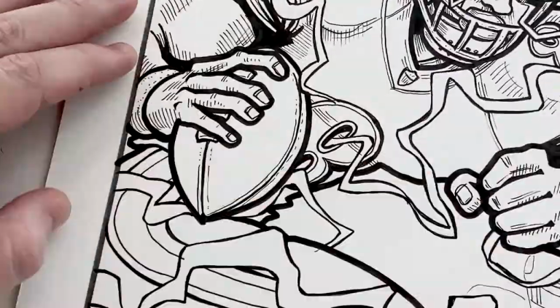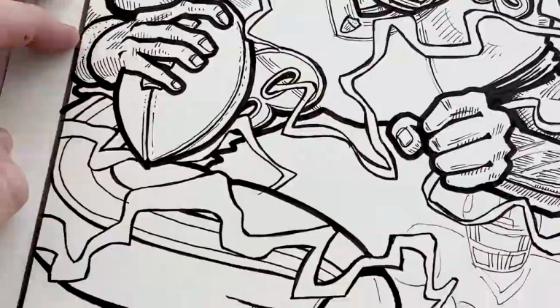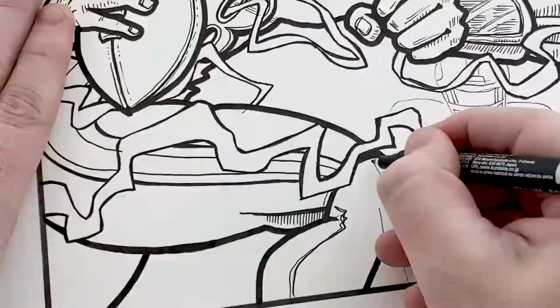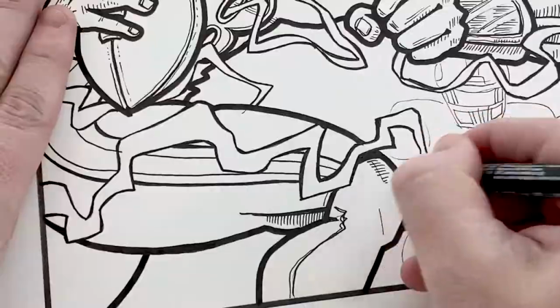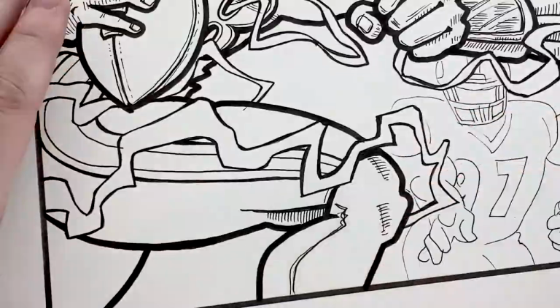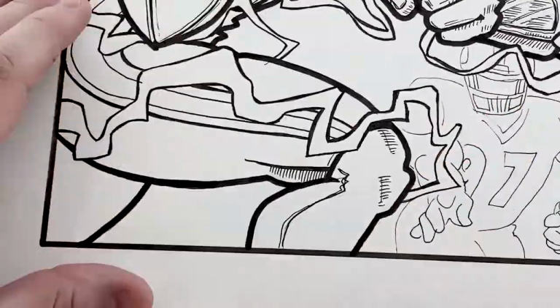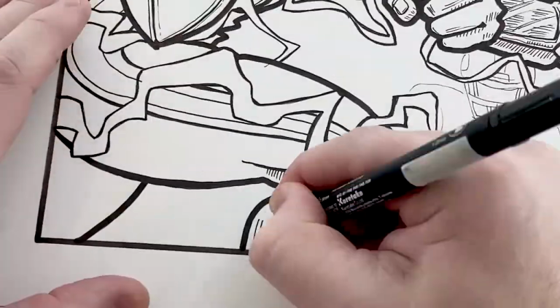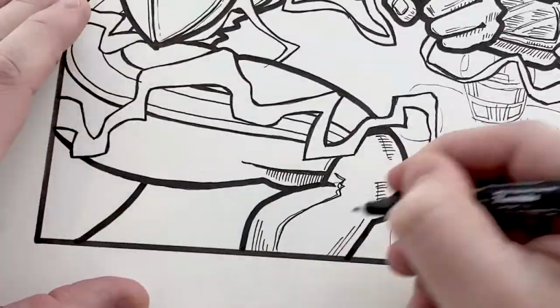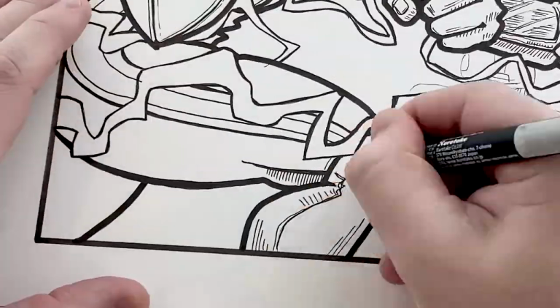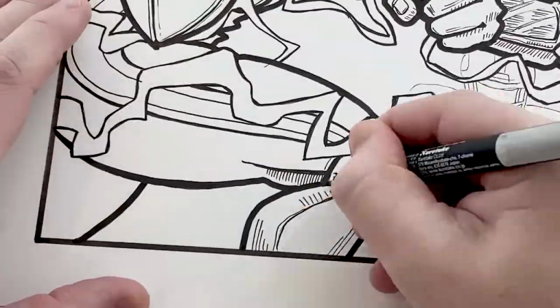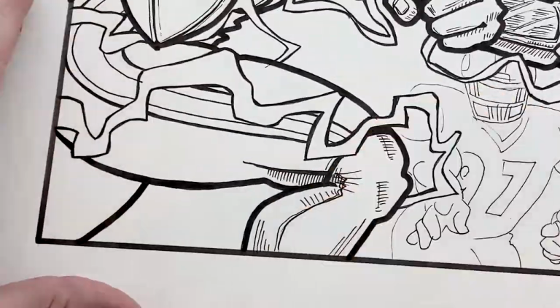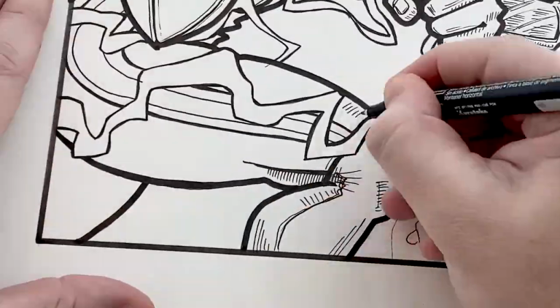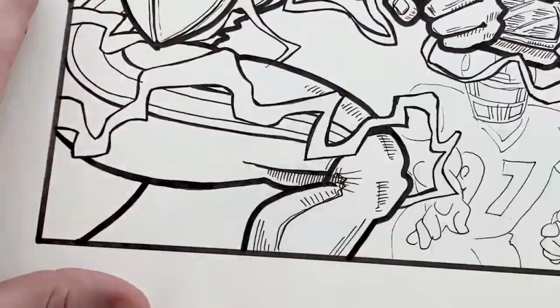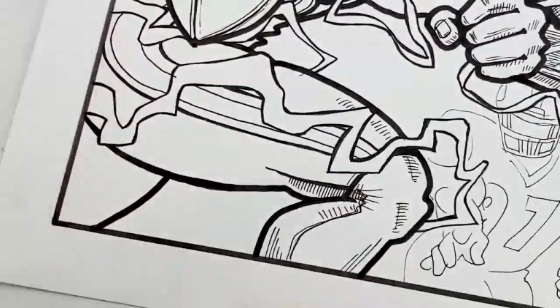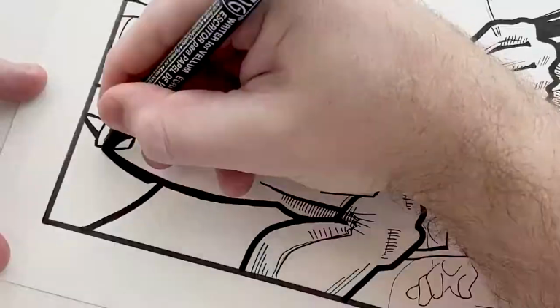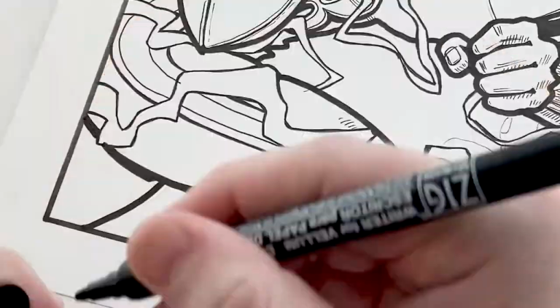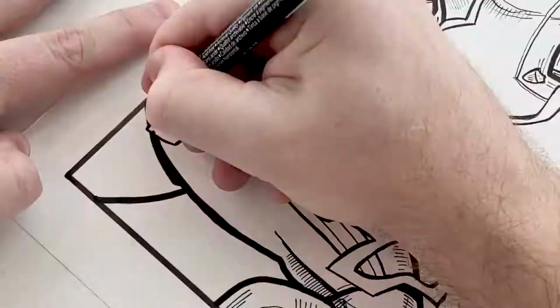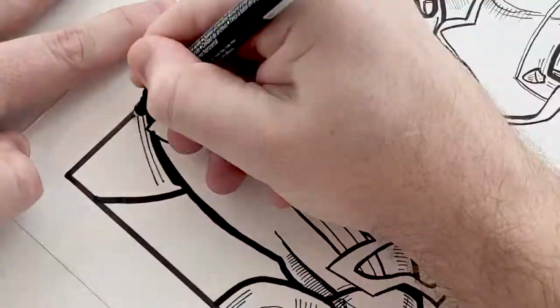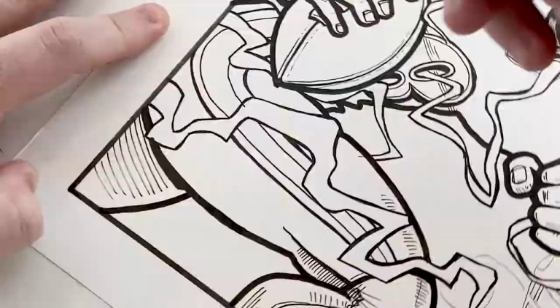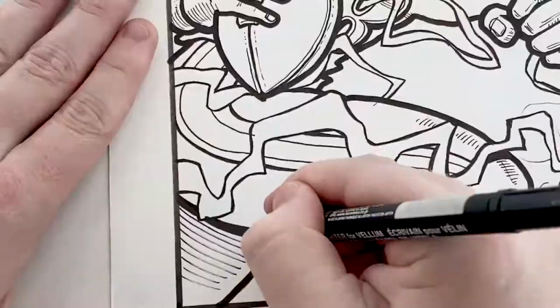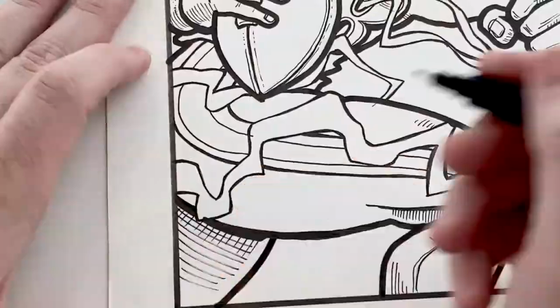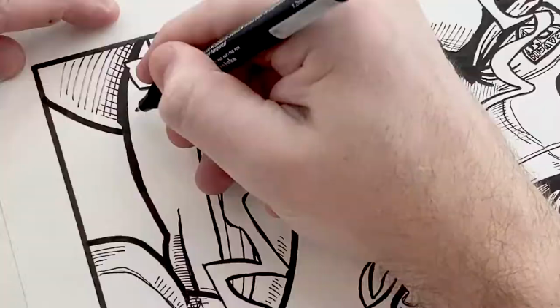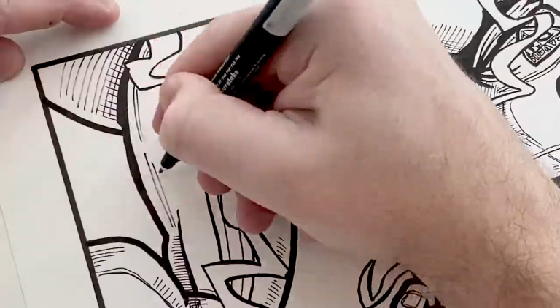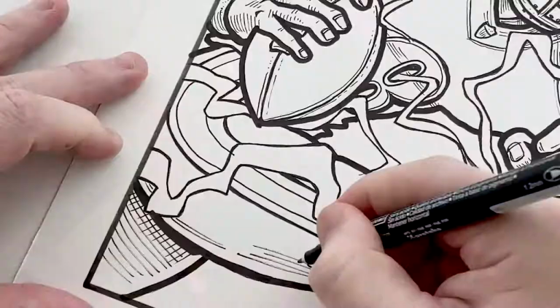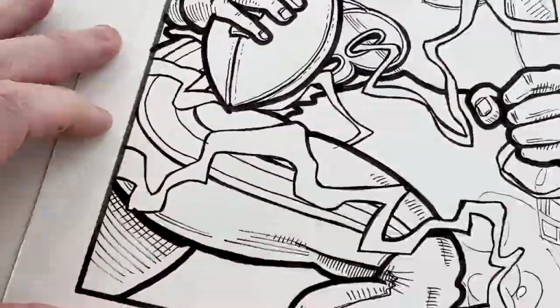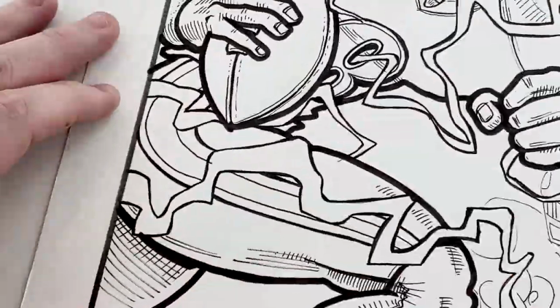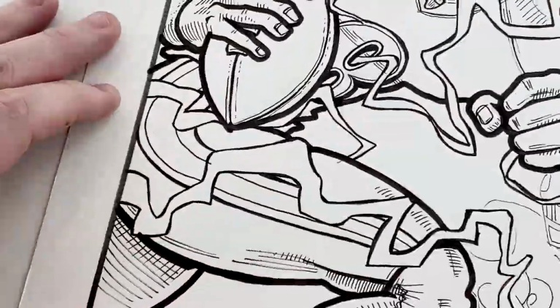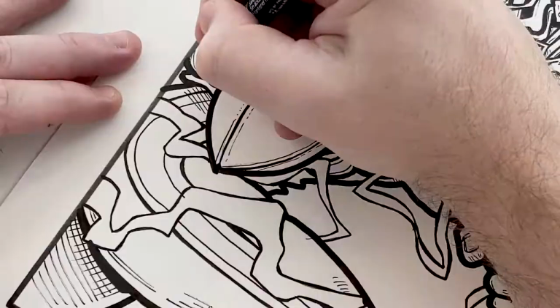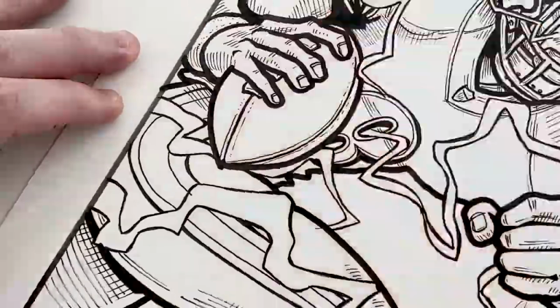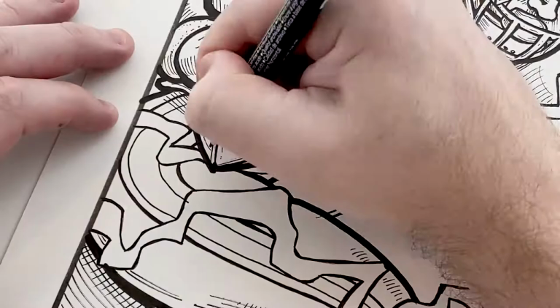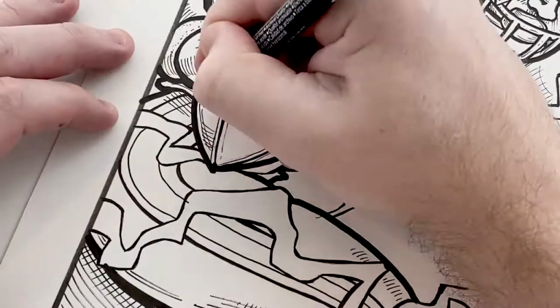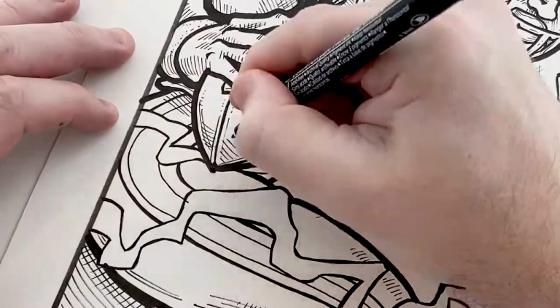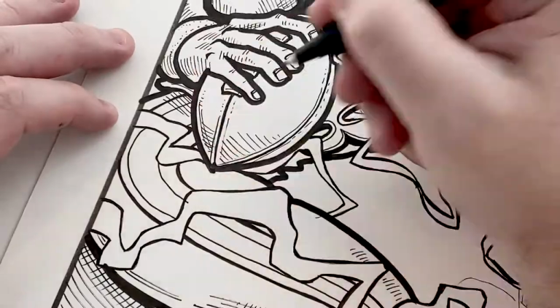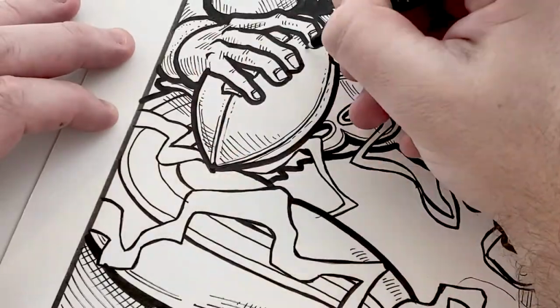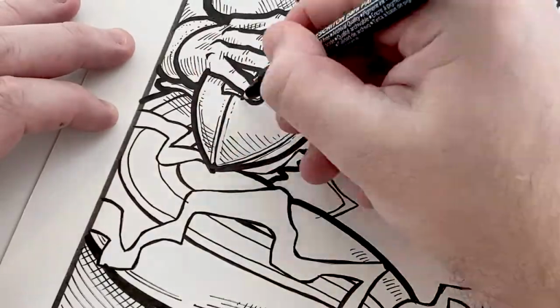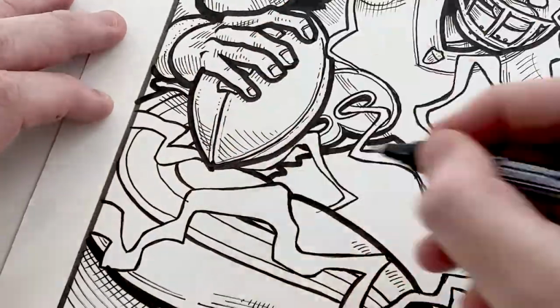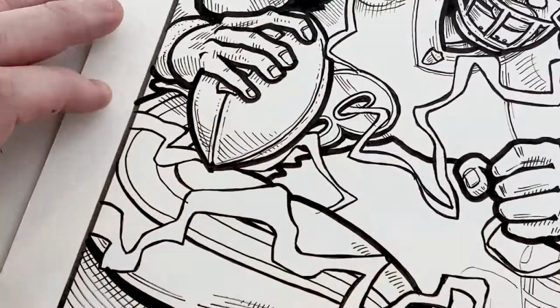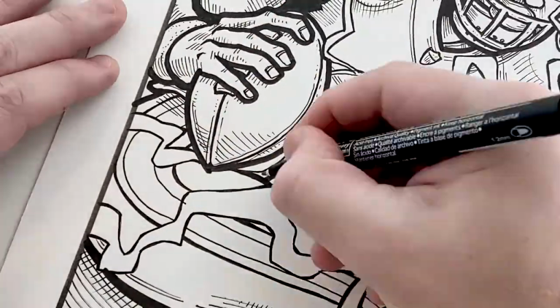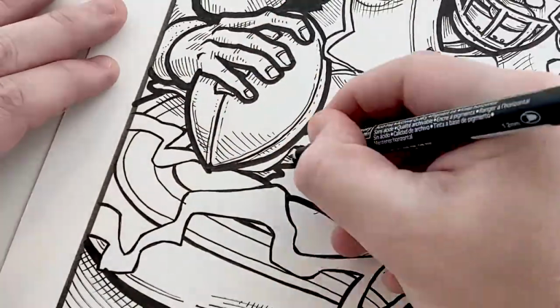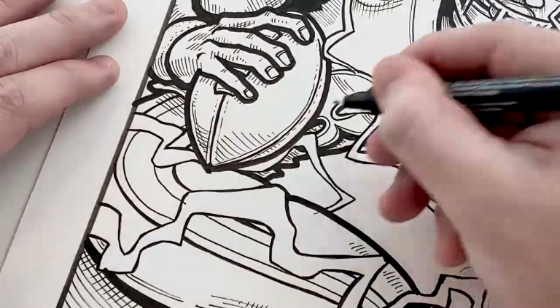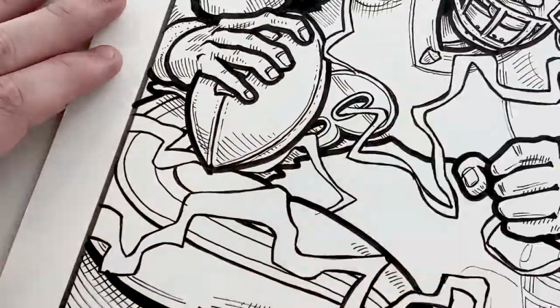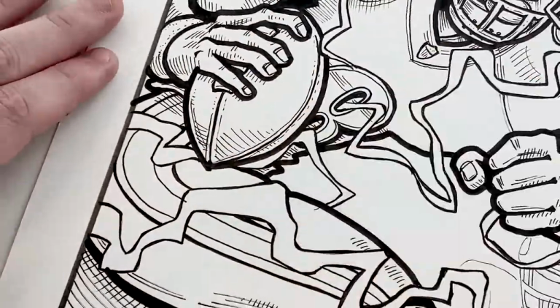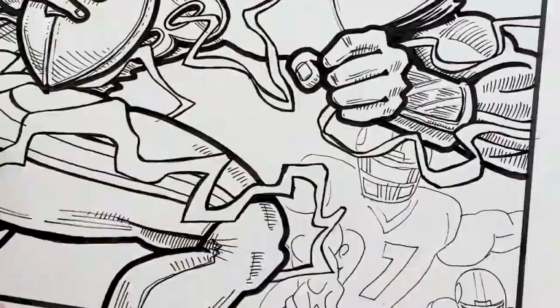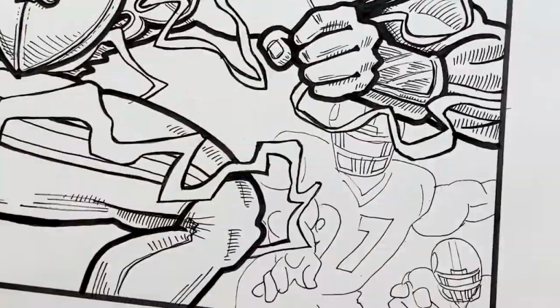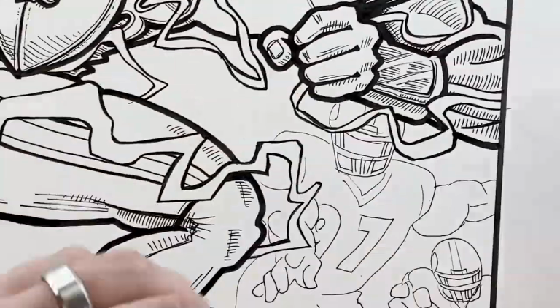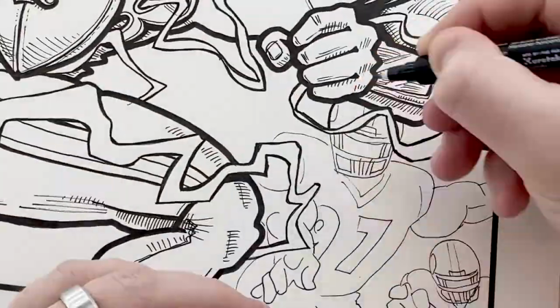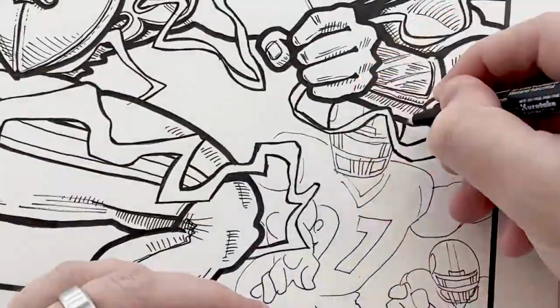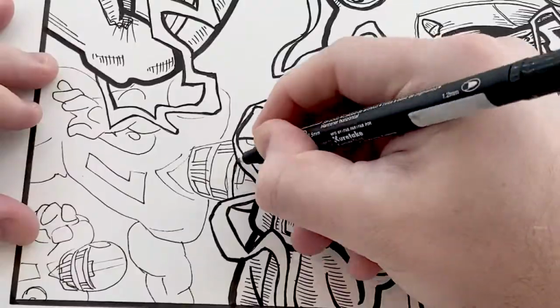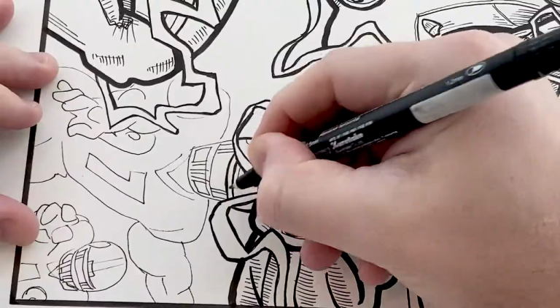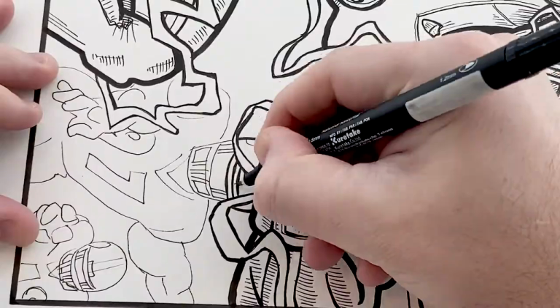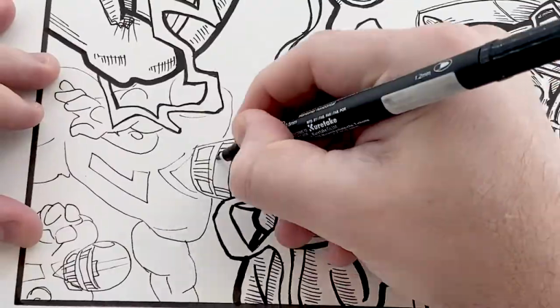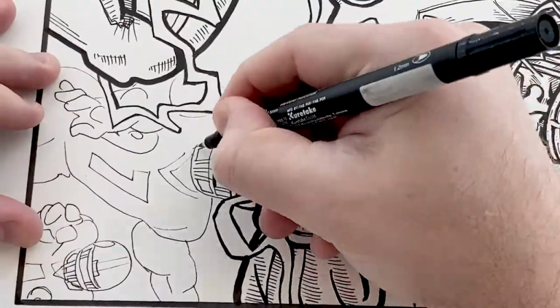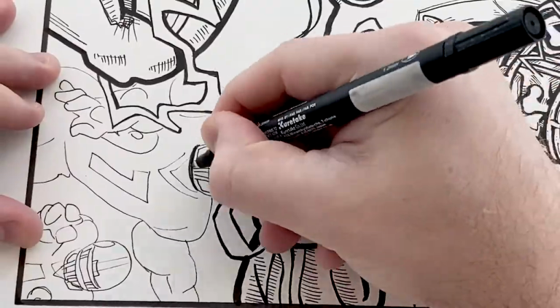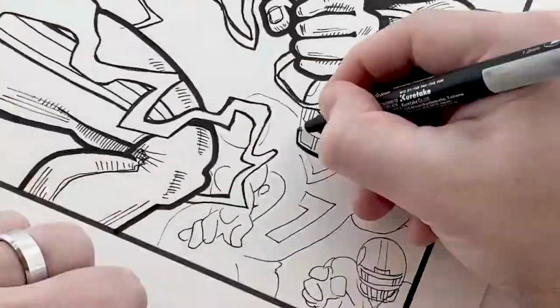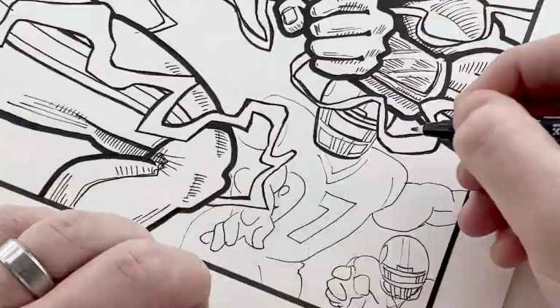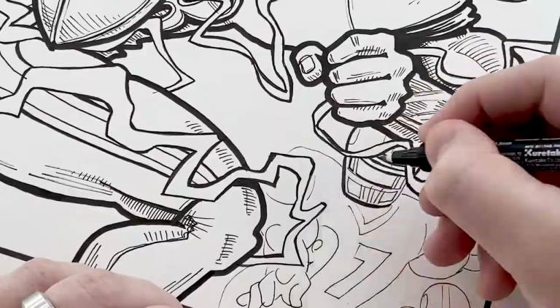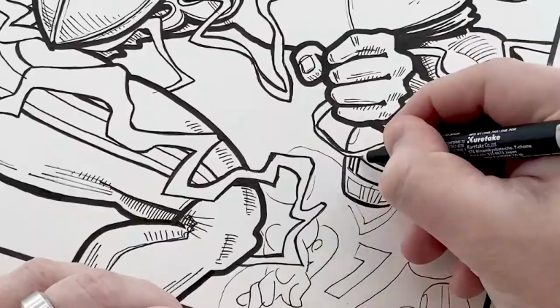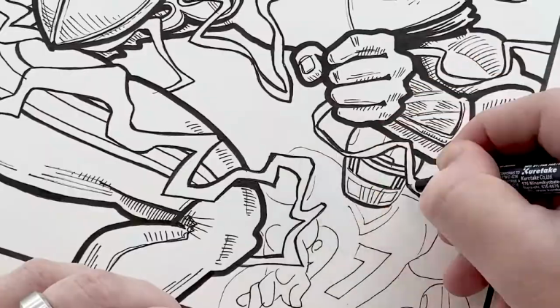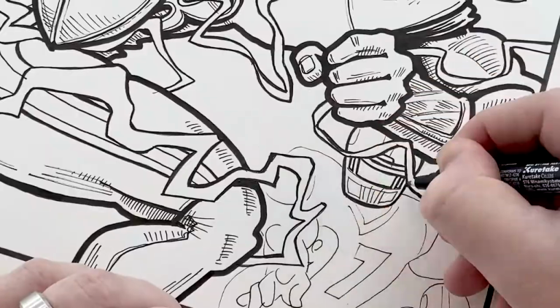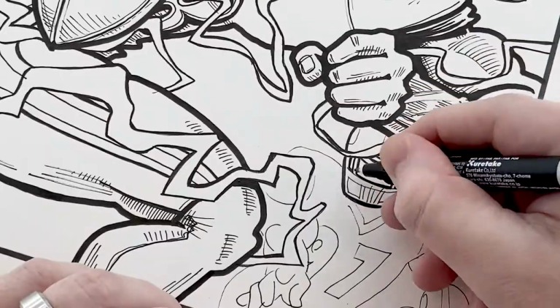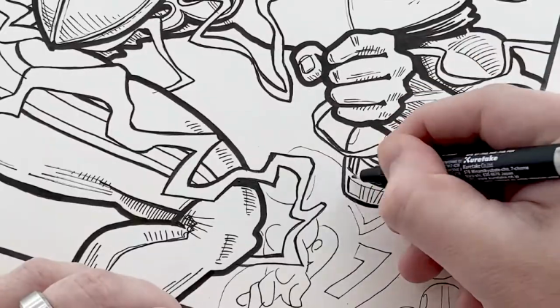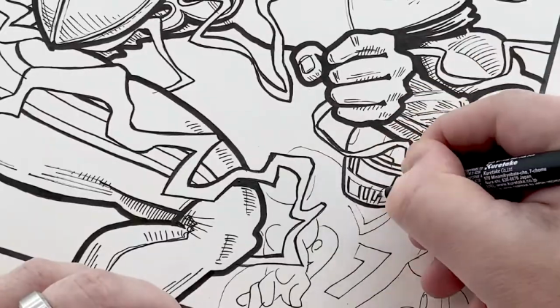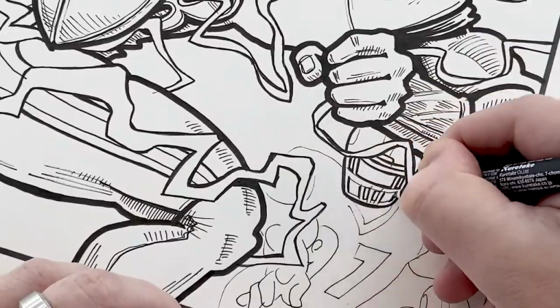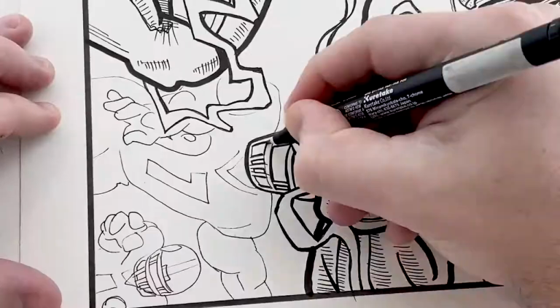Here you can see the ink drawing and all the detail that I've got there and everything that's going on with that drawing.